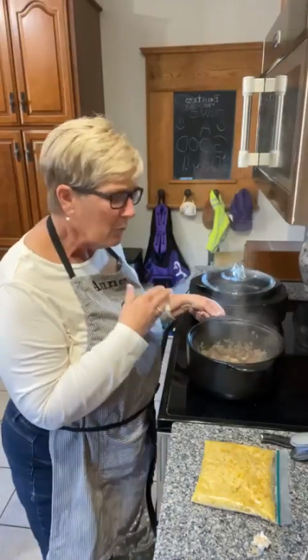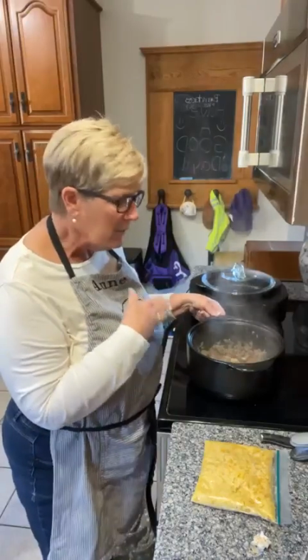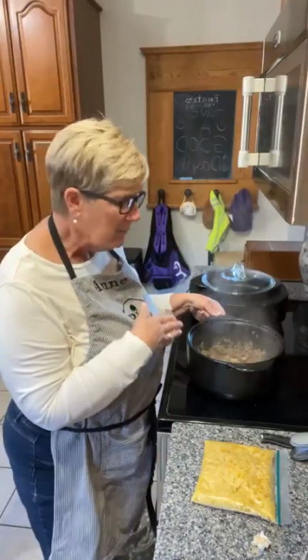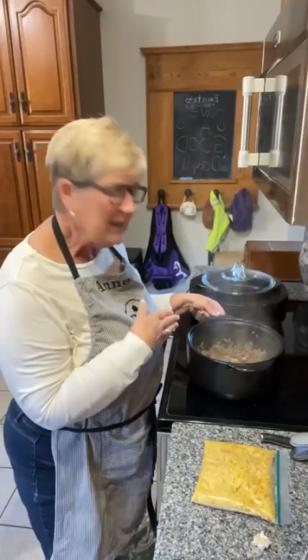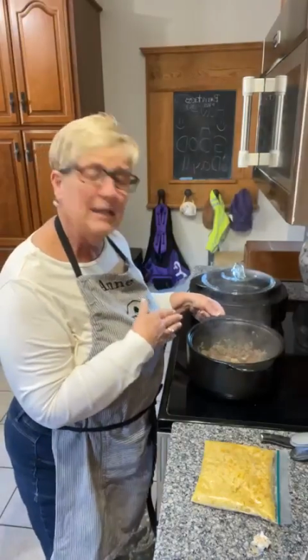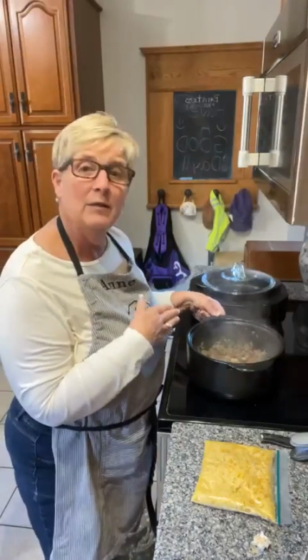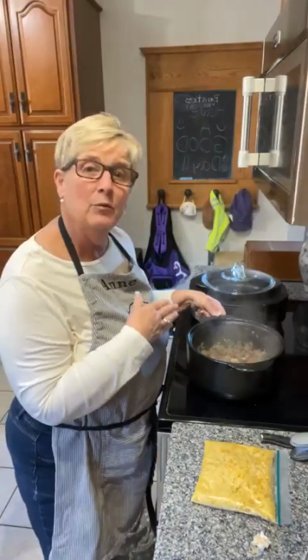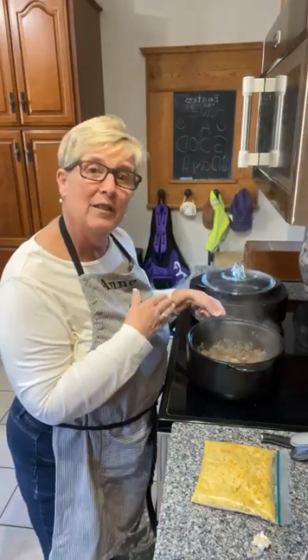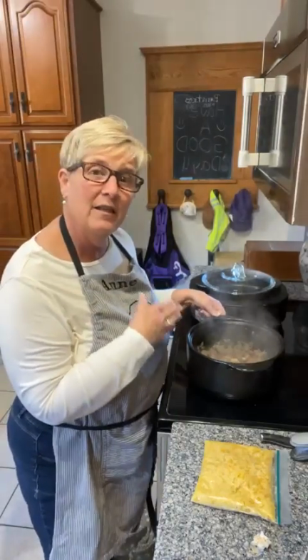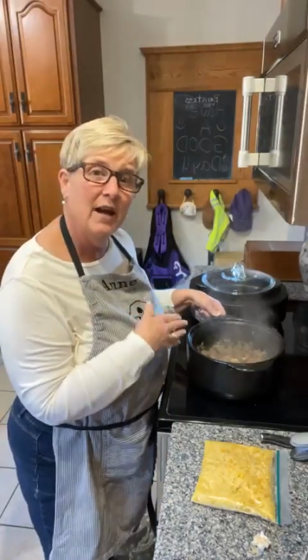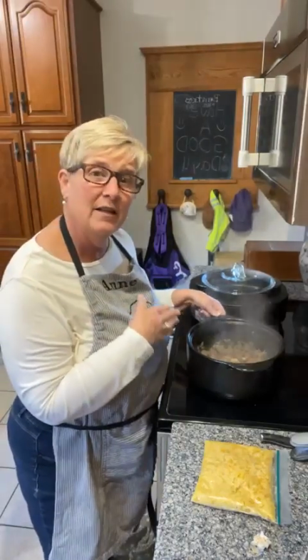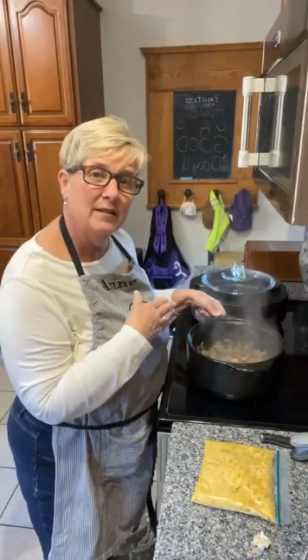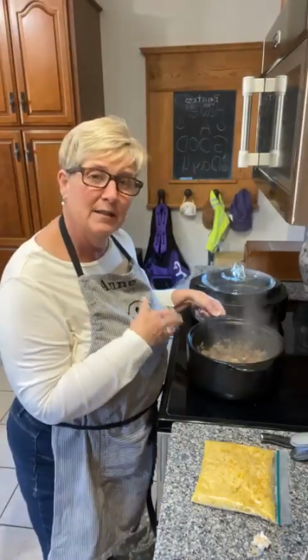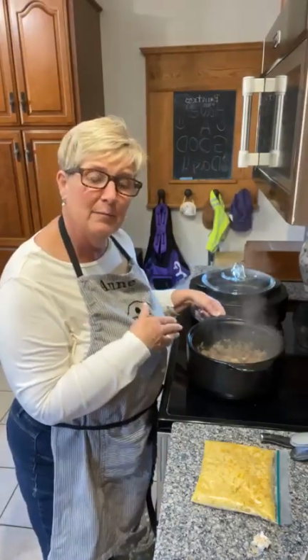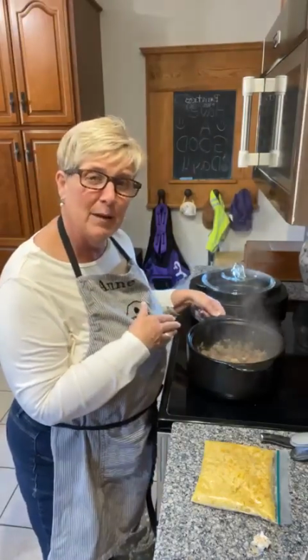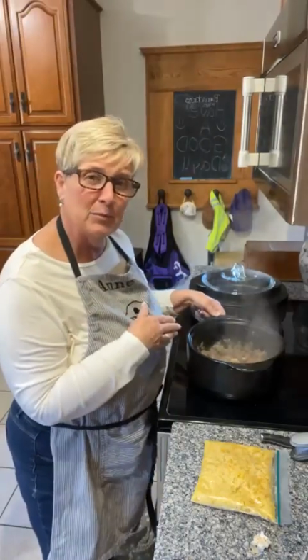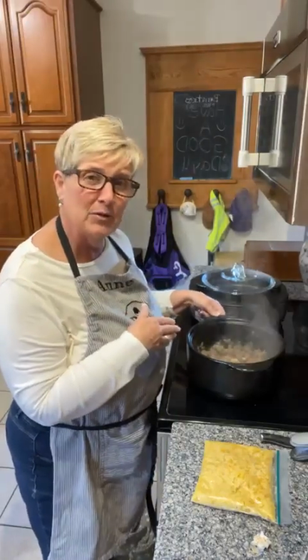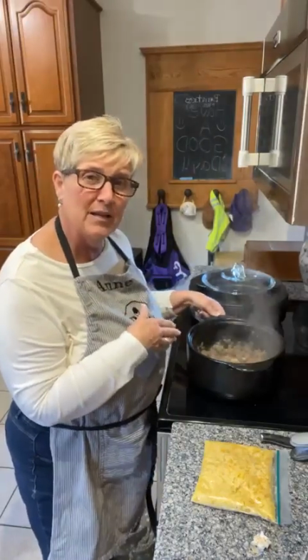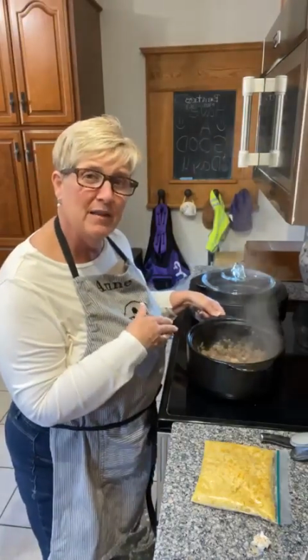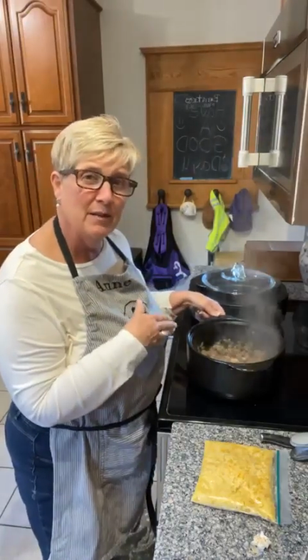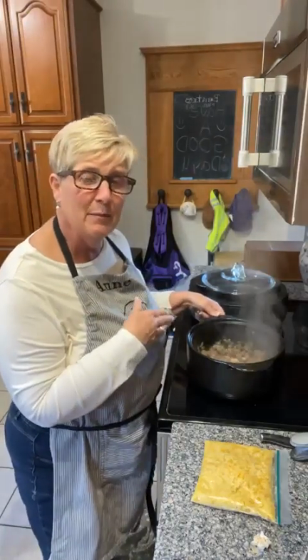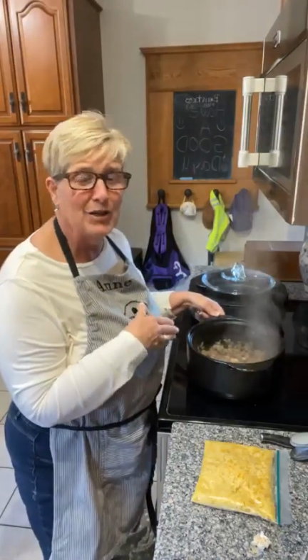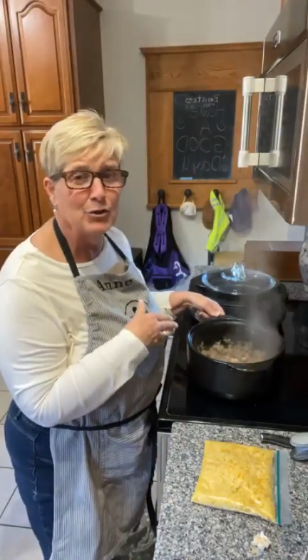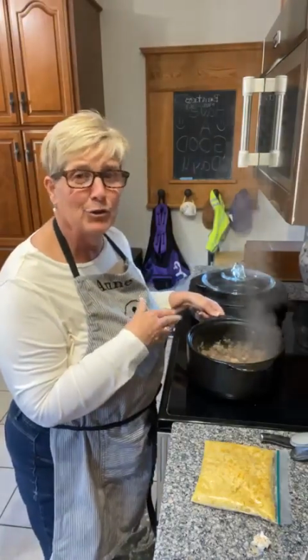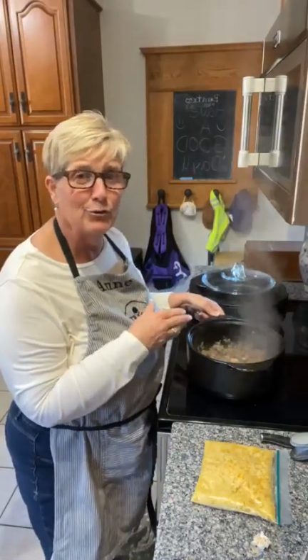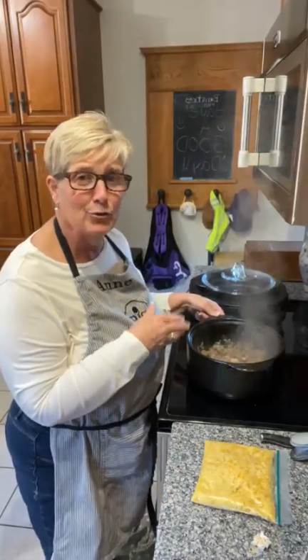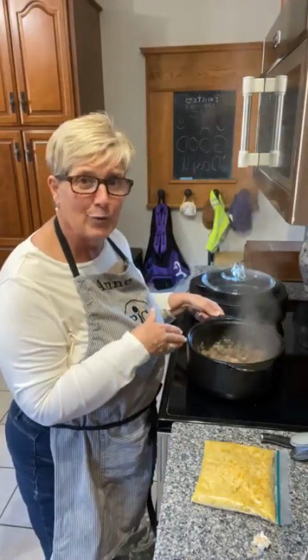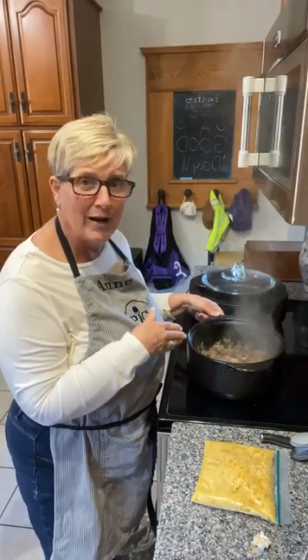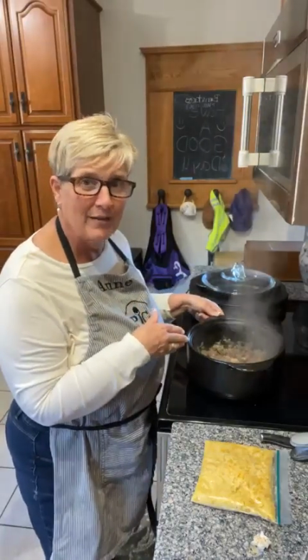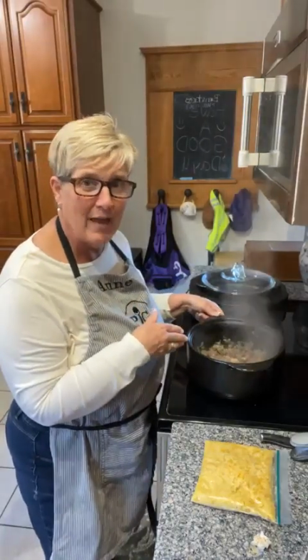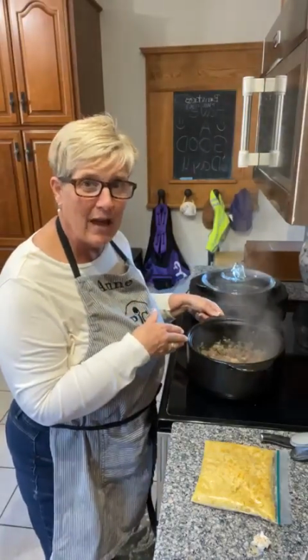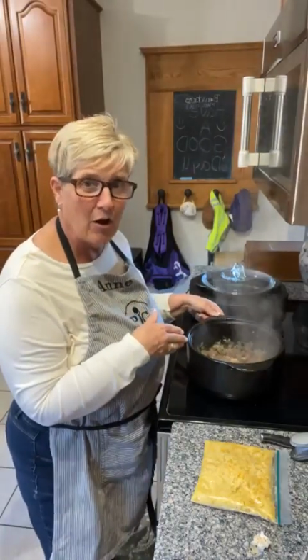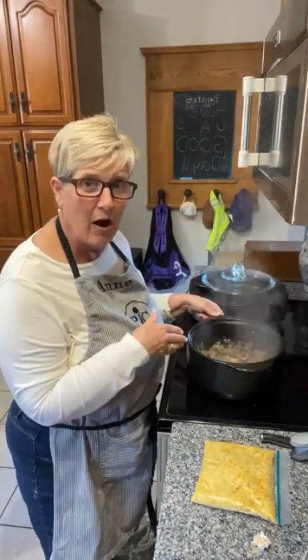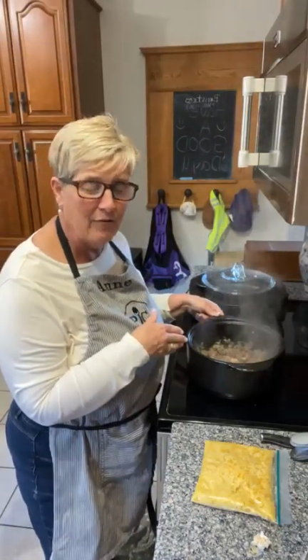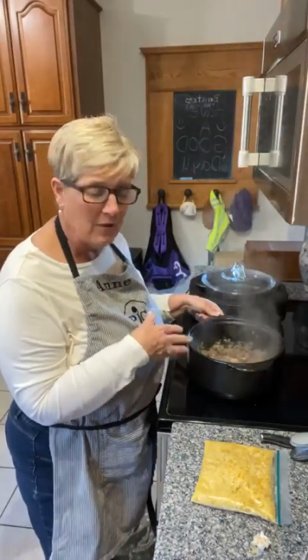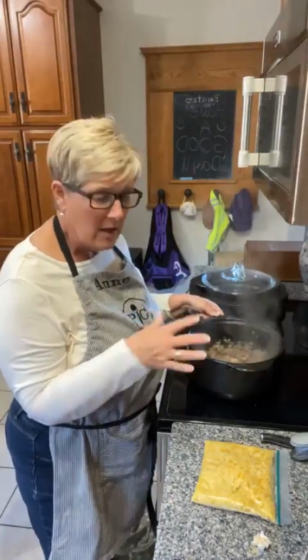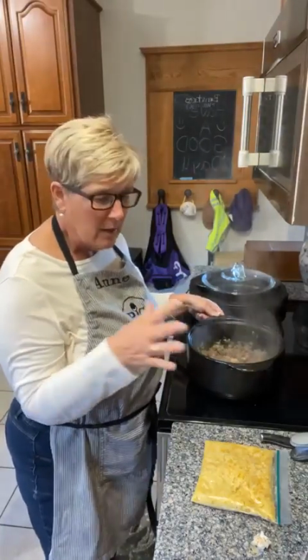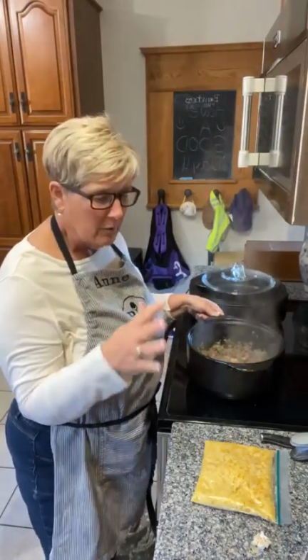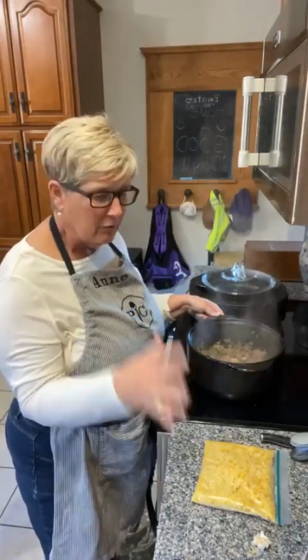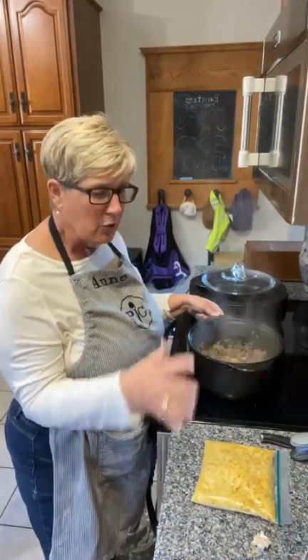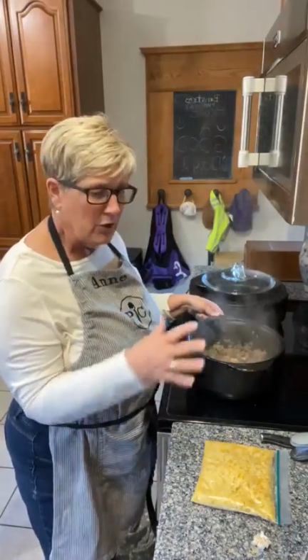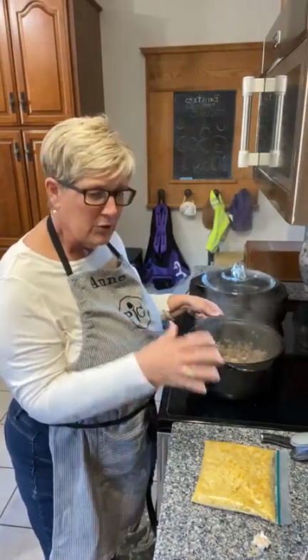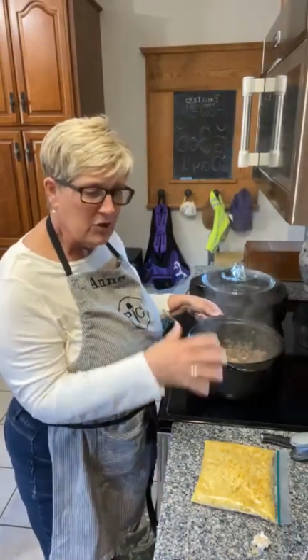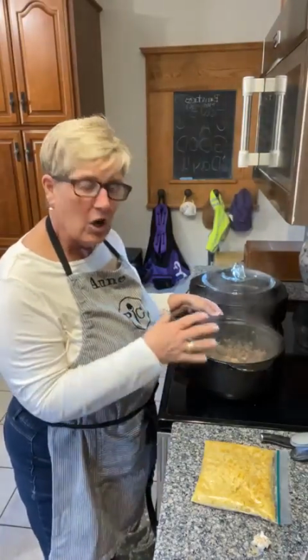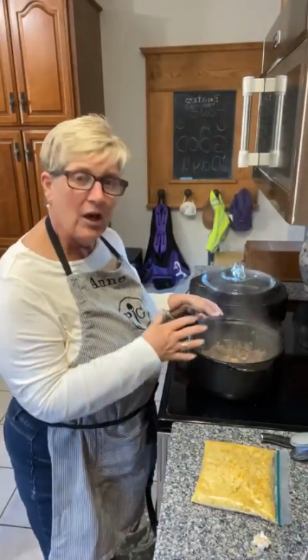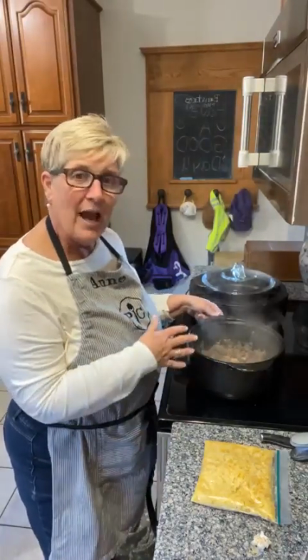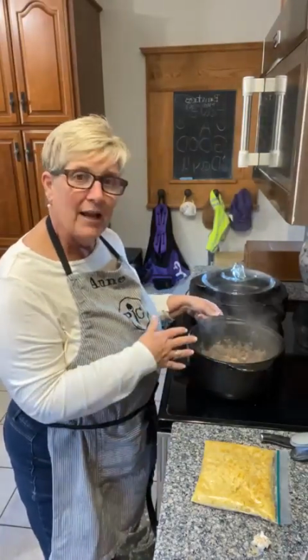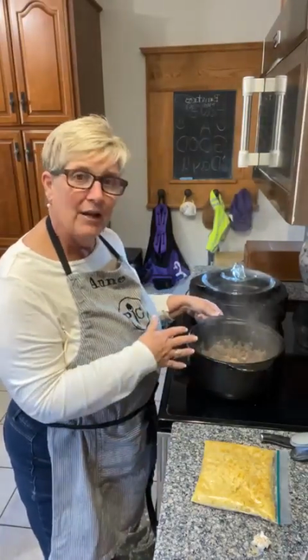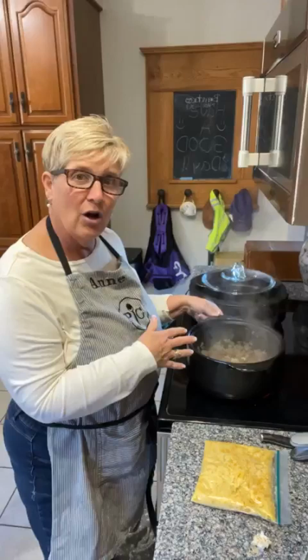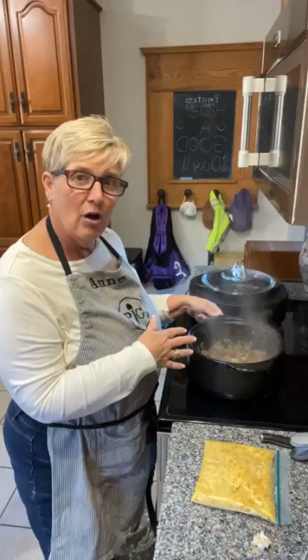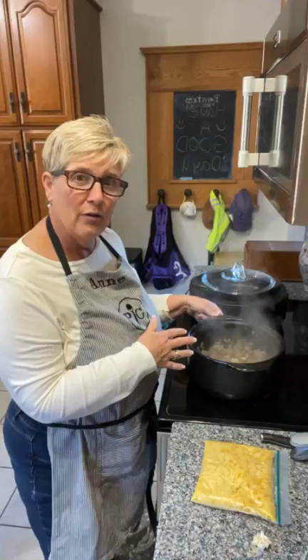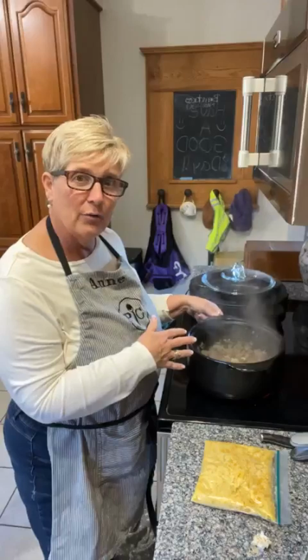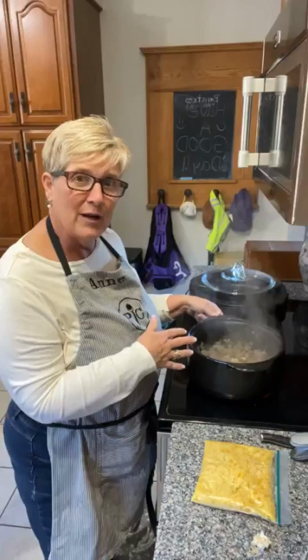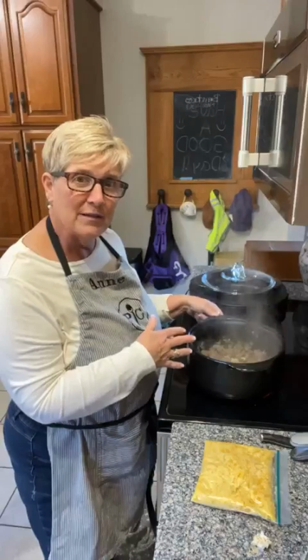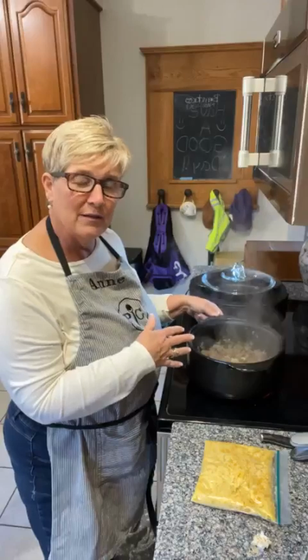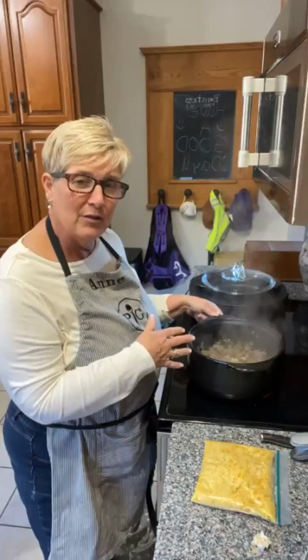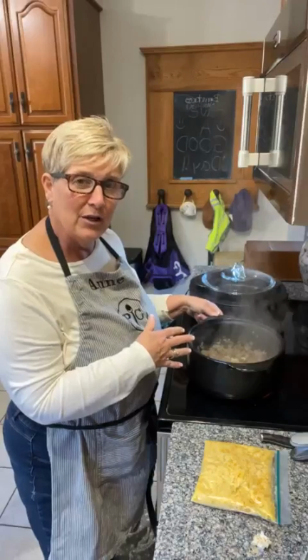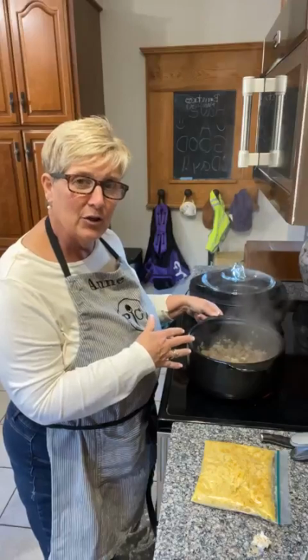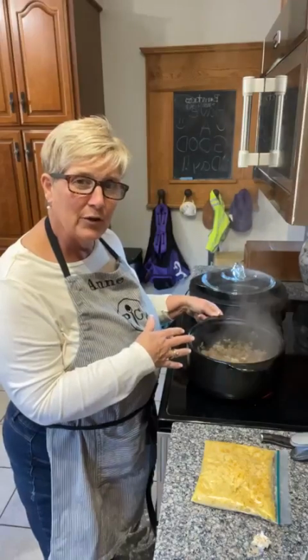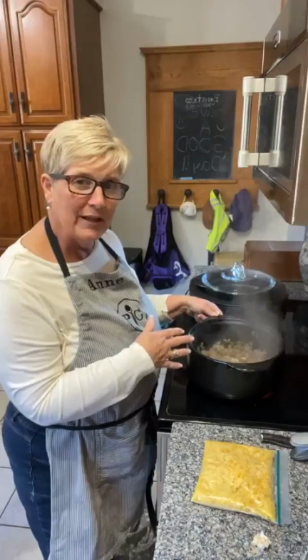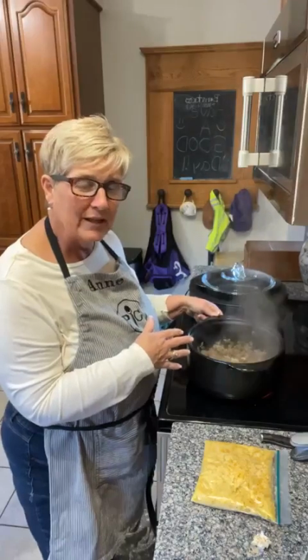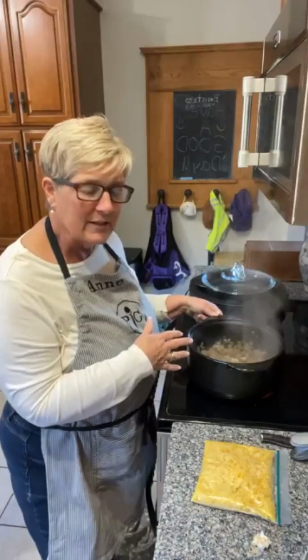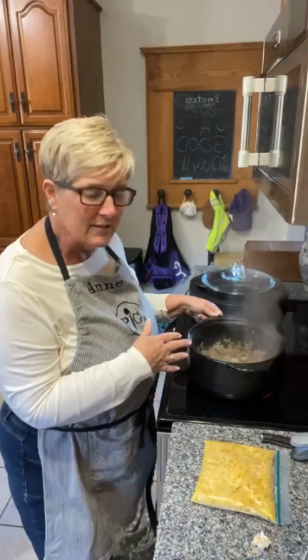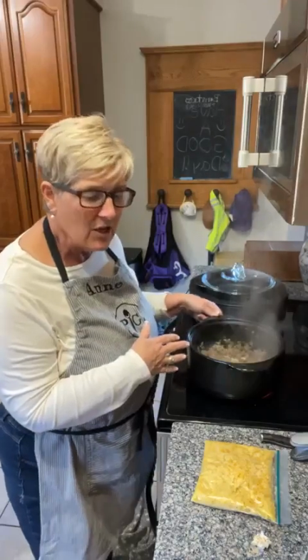Brown the meat with the onions and peppers, and then make sure you drain that off before you start adding all the rest of the ingredients.